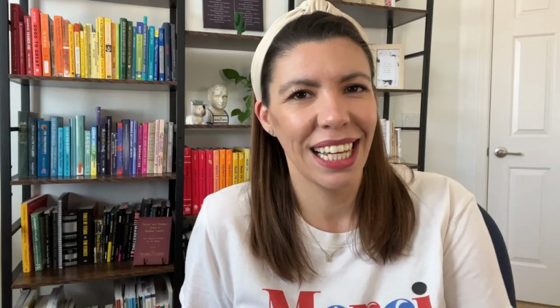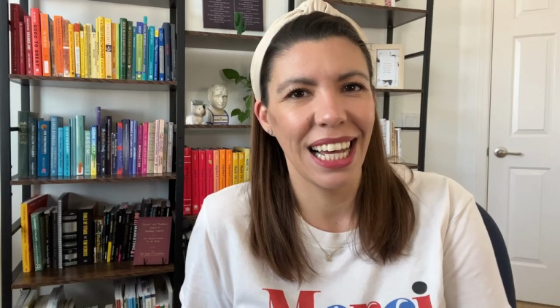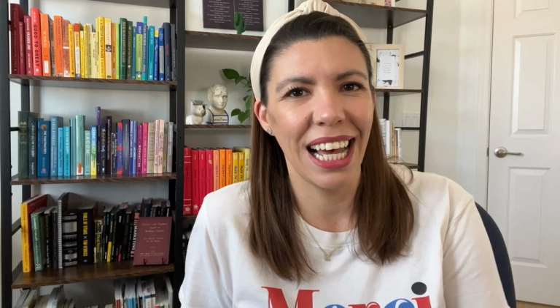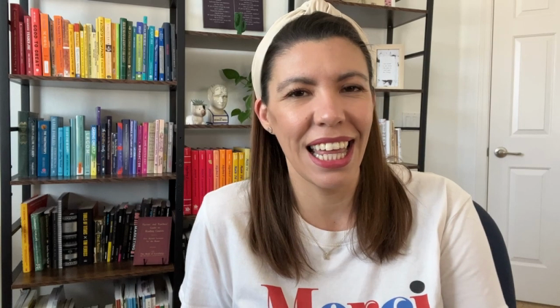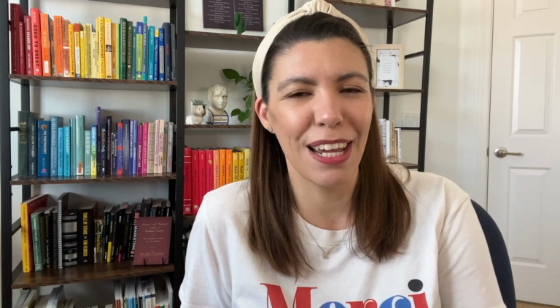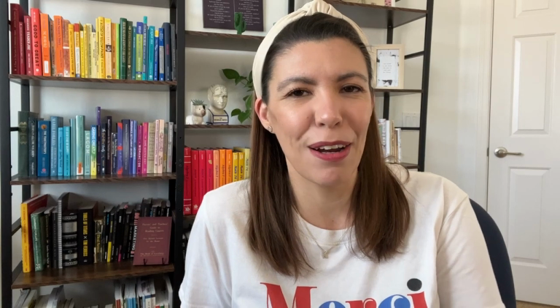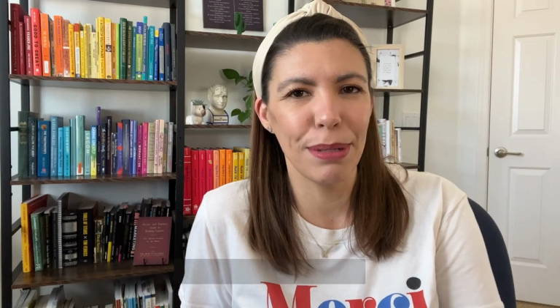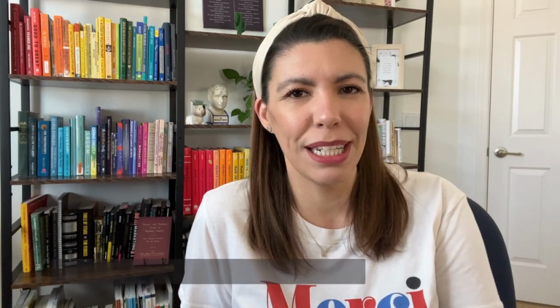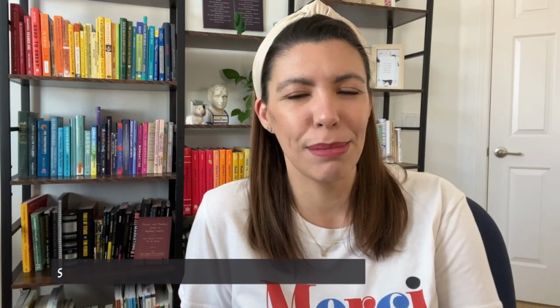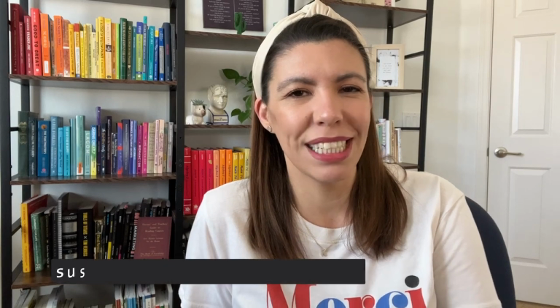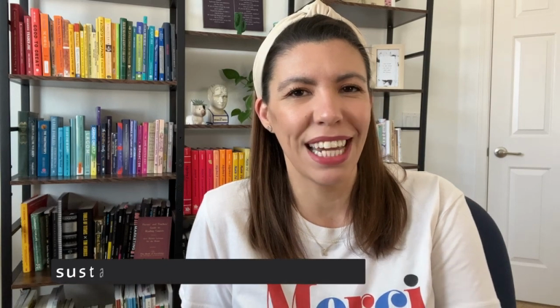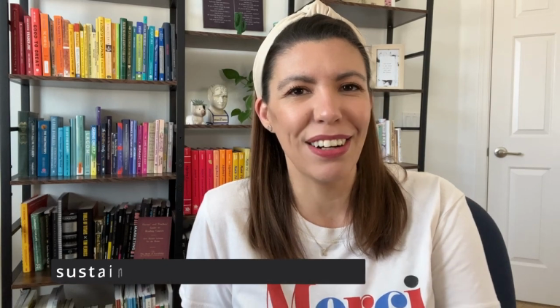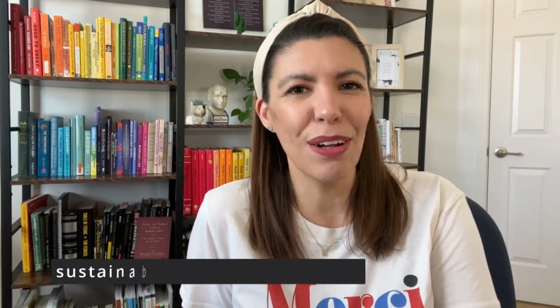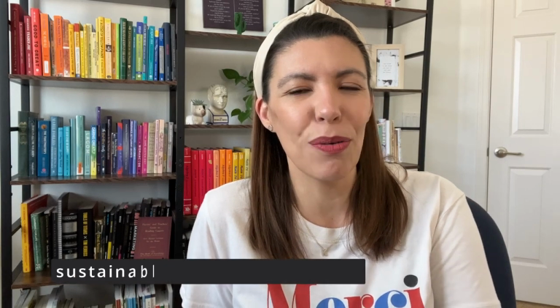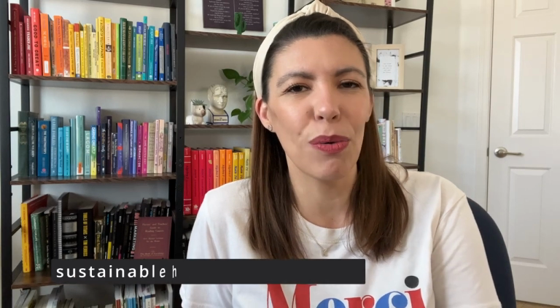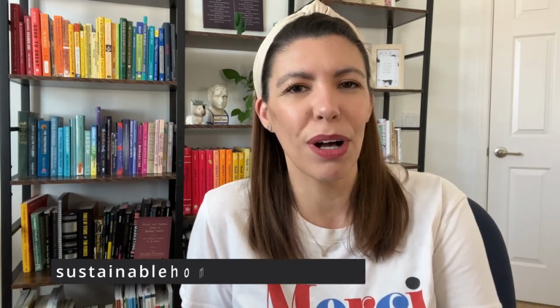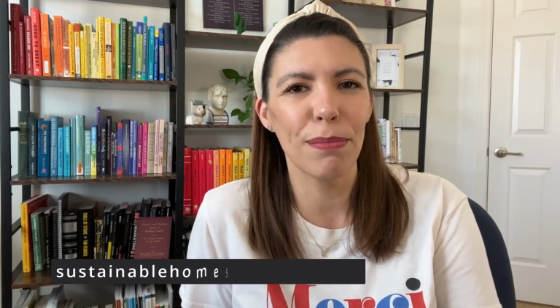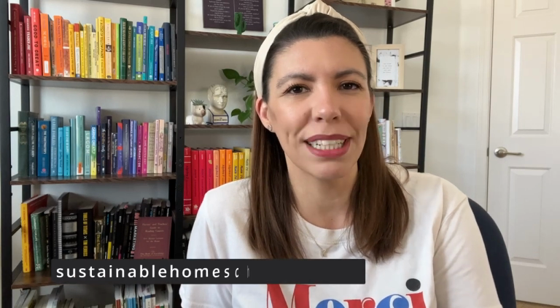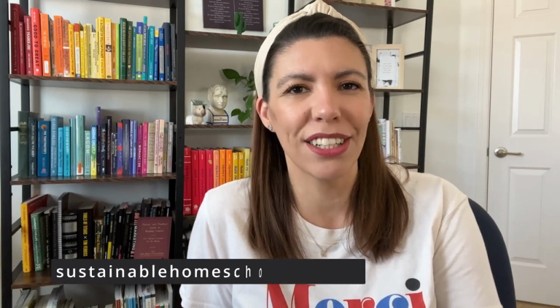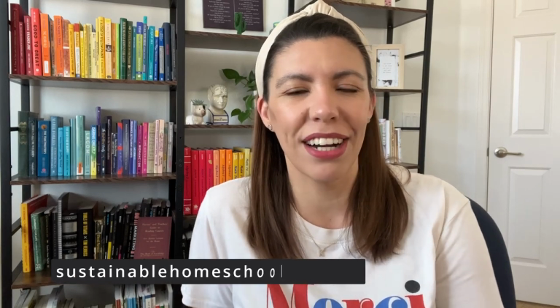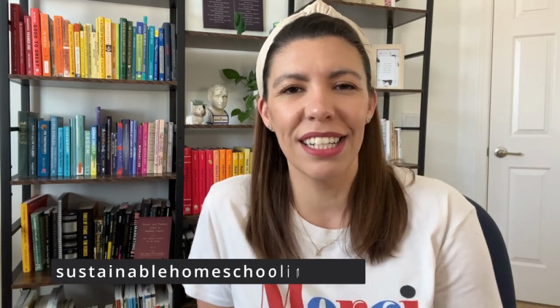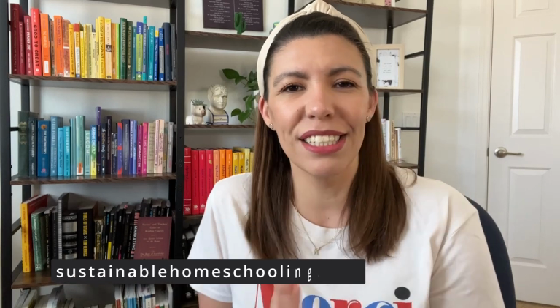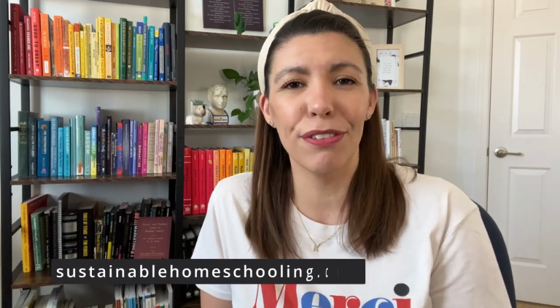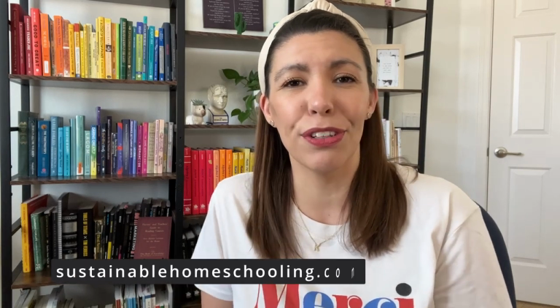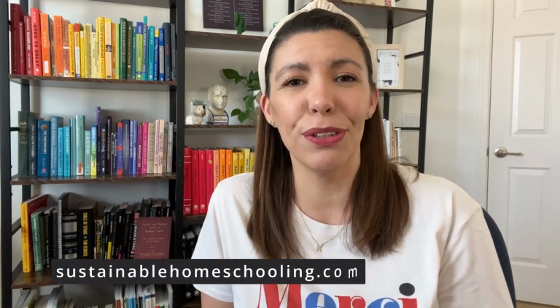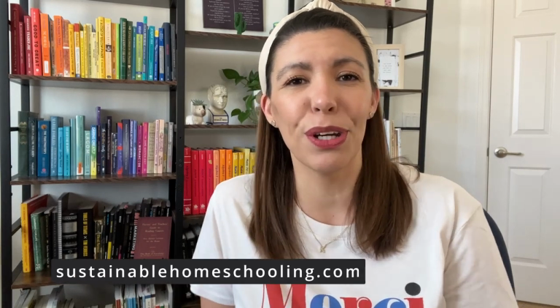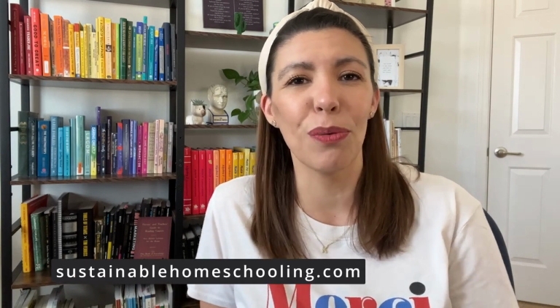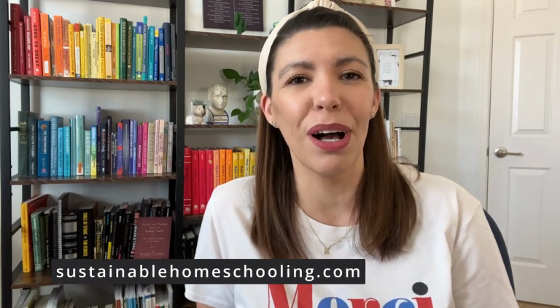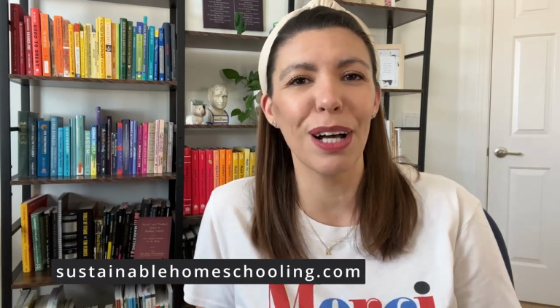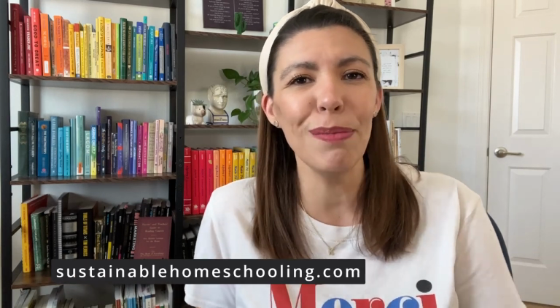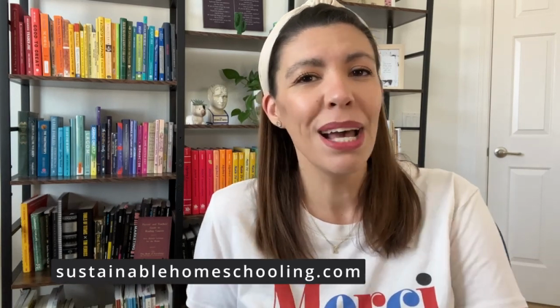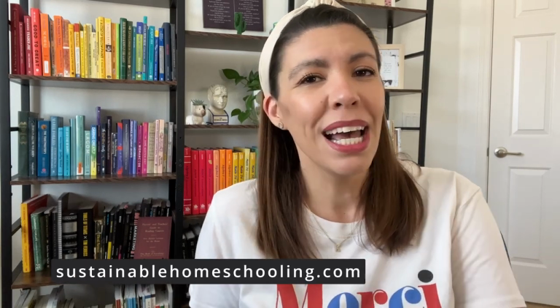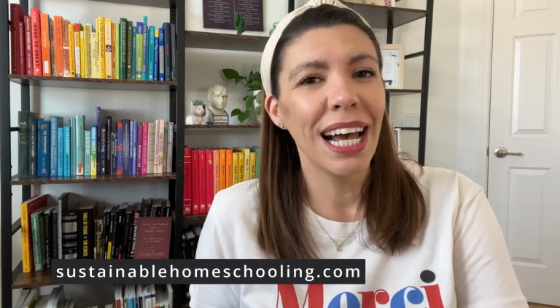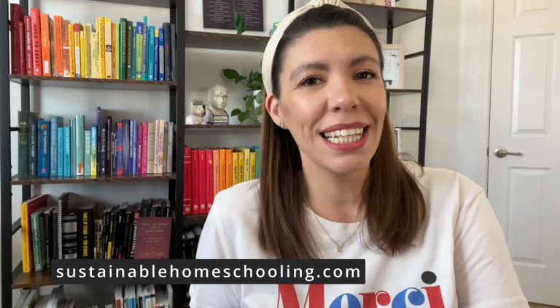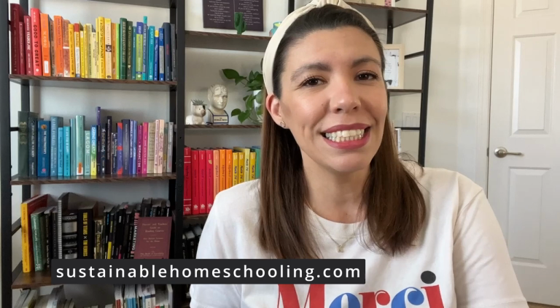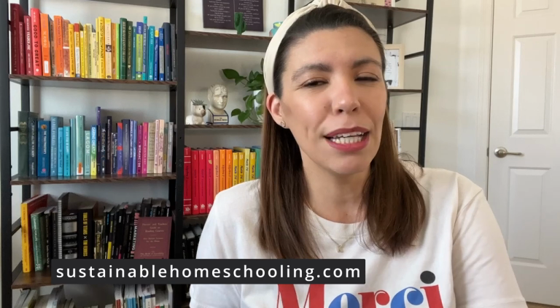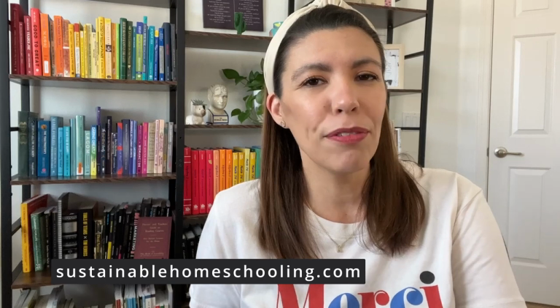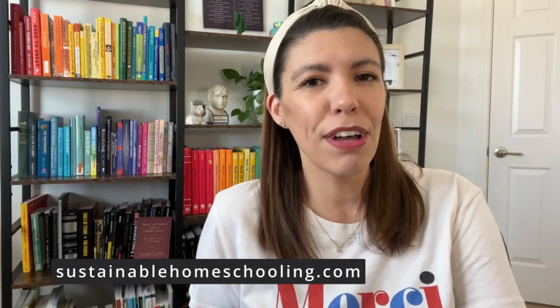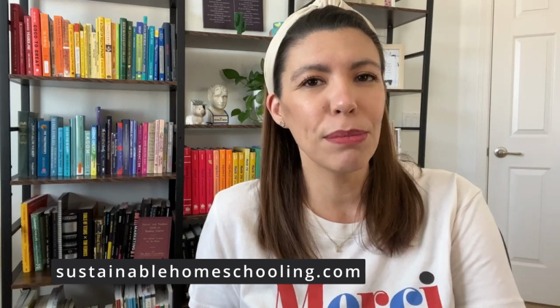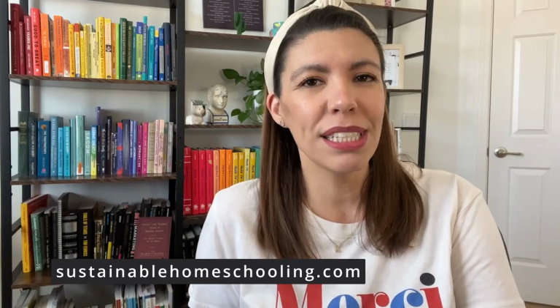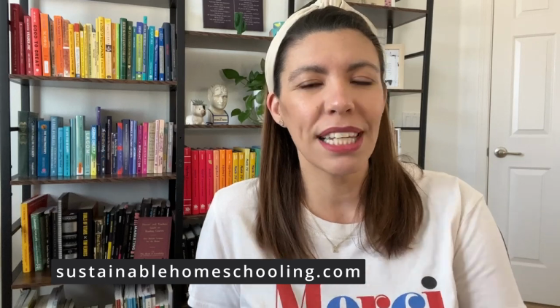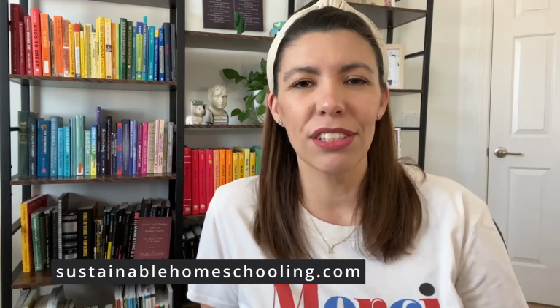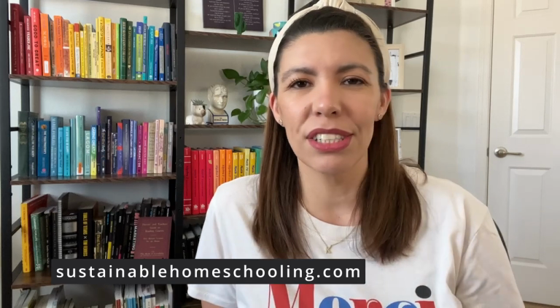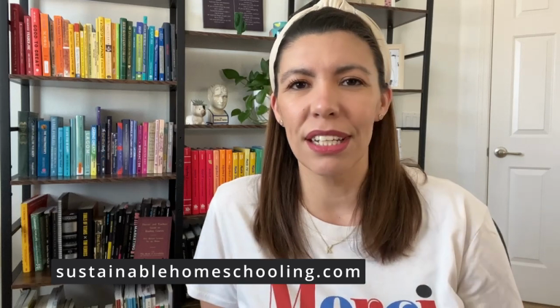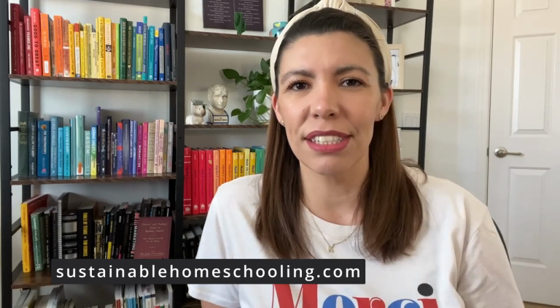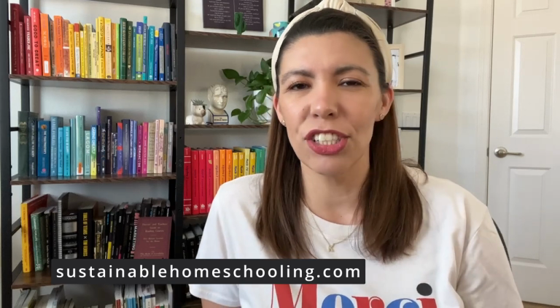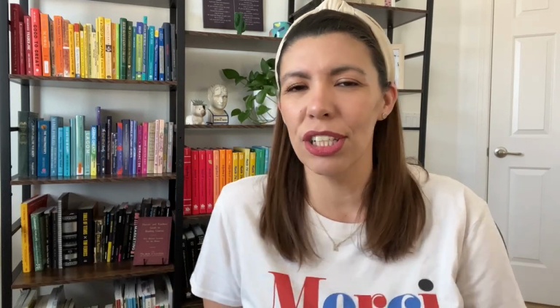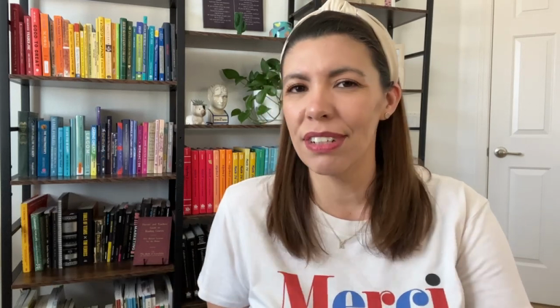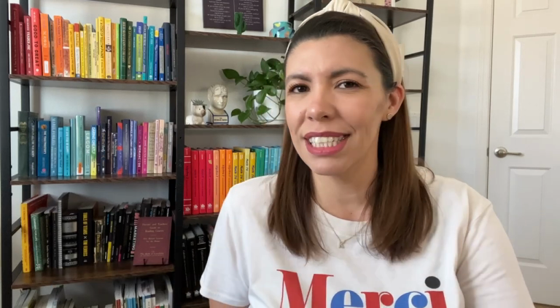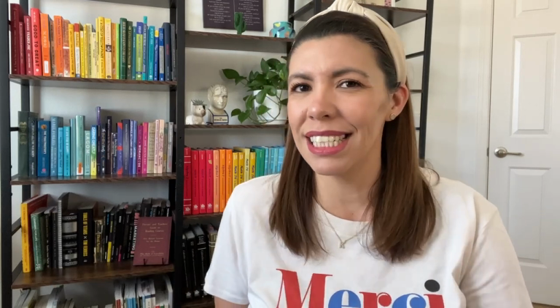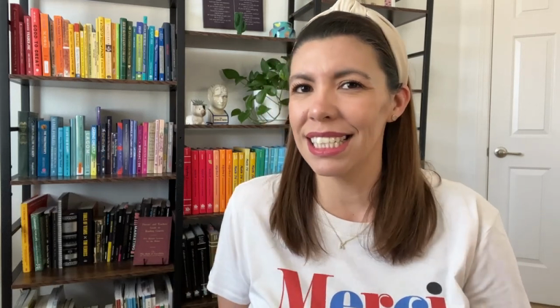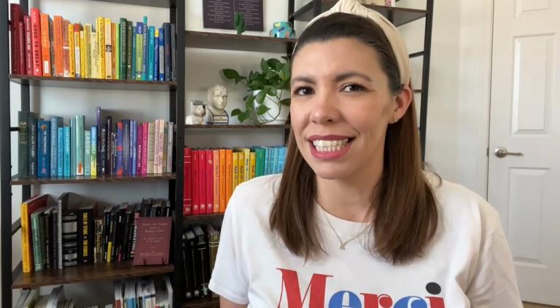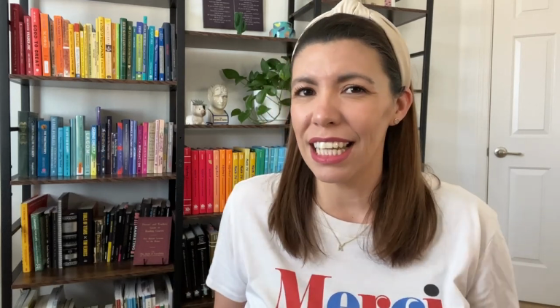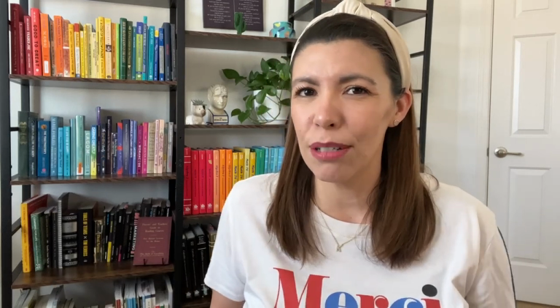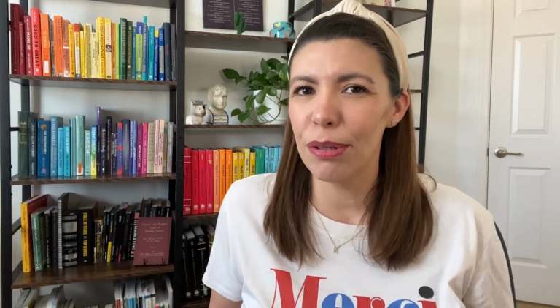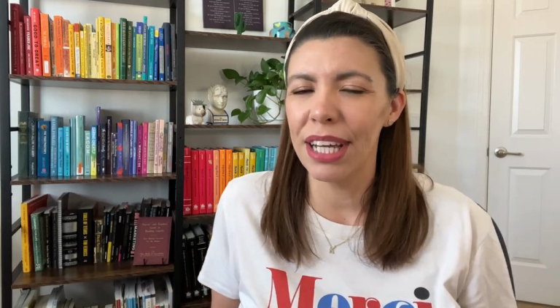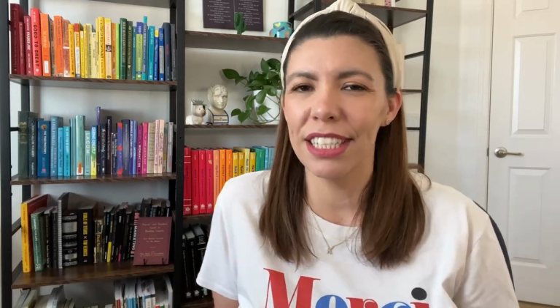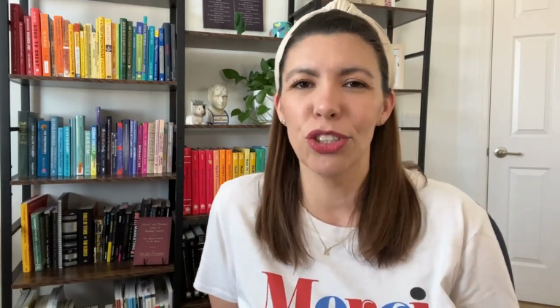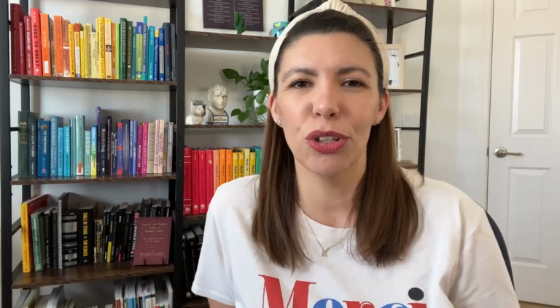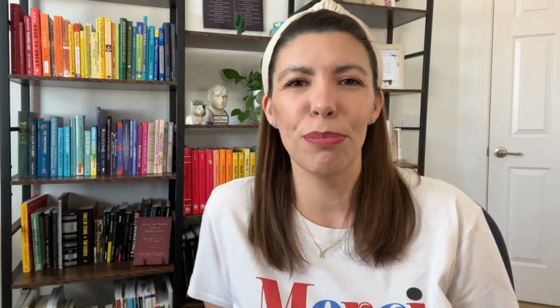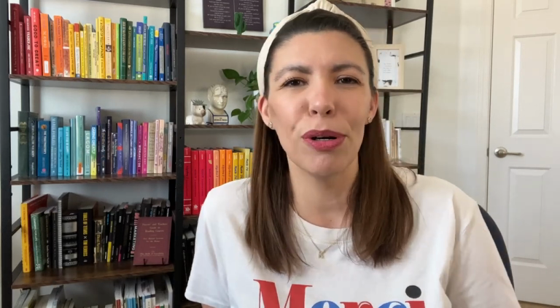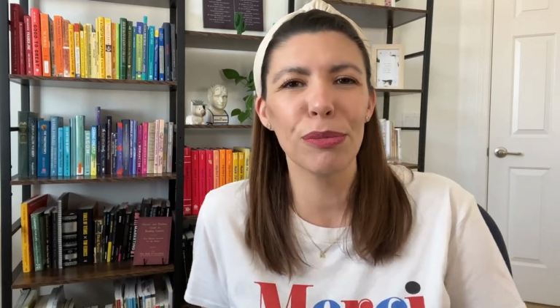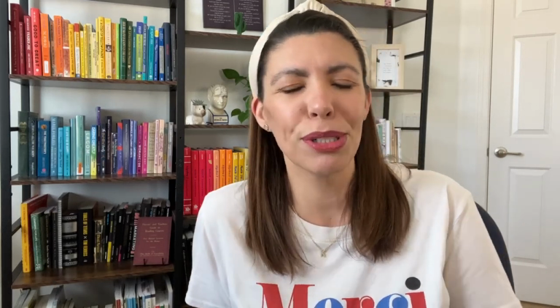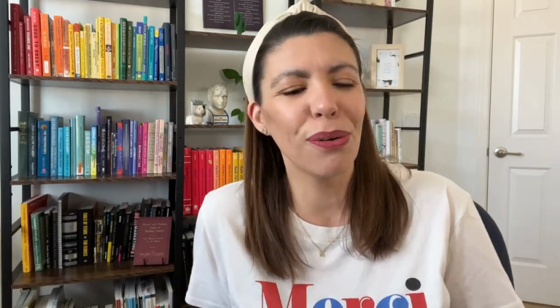Hi there, my name is Karen. Welcome back to our house. If you're new here, welcome. I like to help families like yourselves achieve sustainable and enjoyable homeschool.